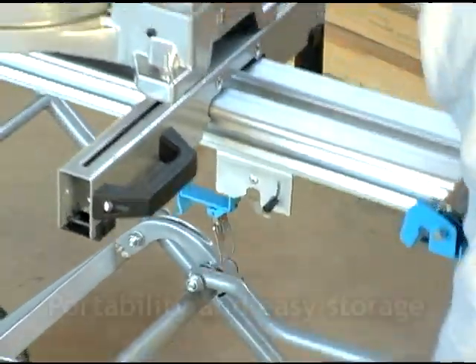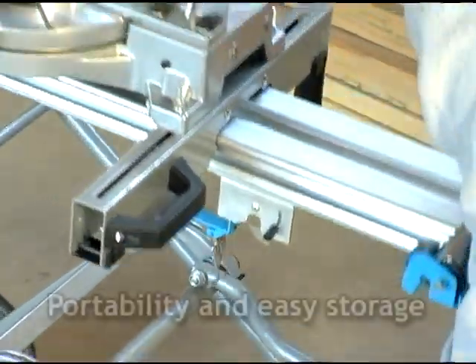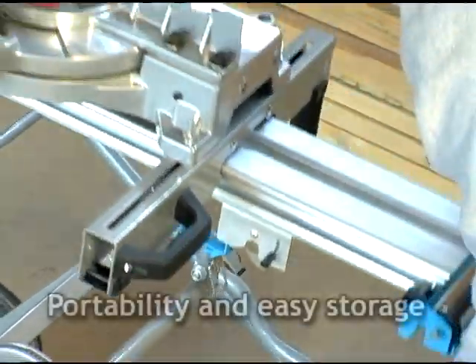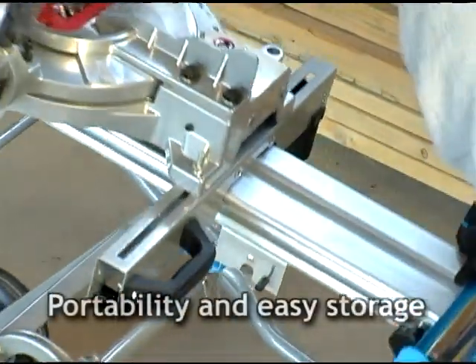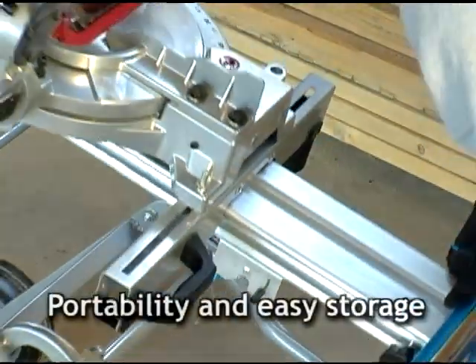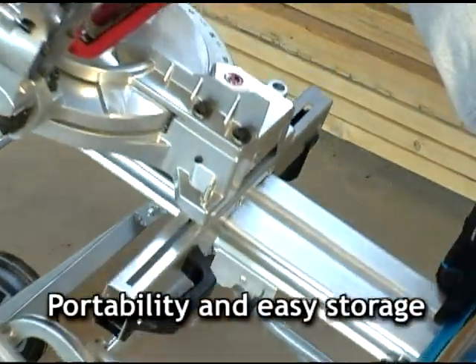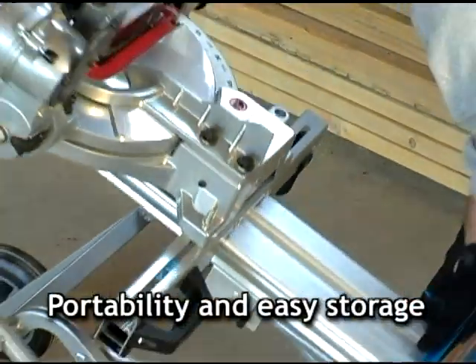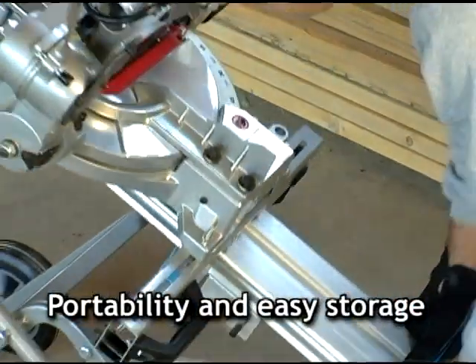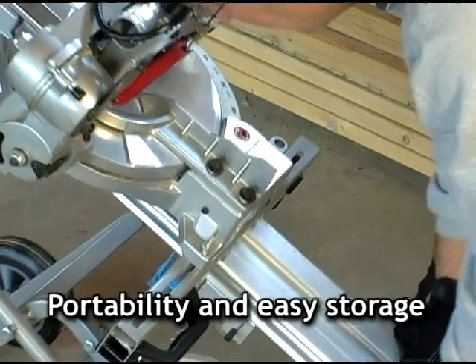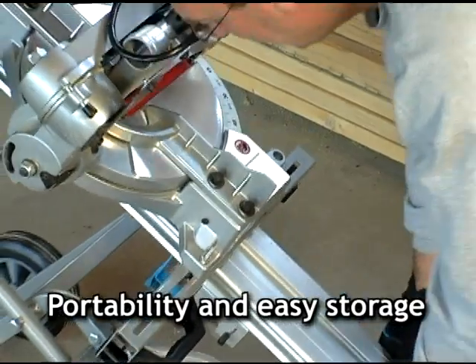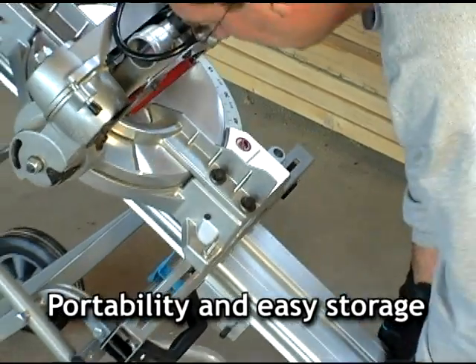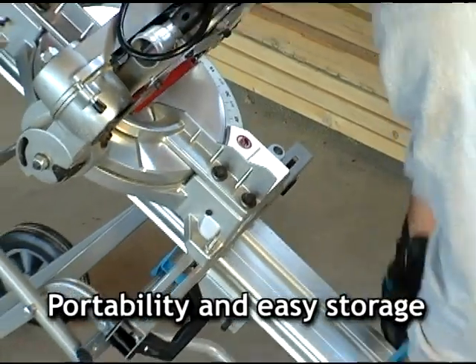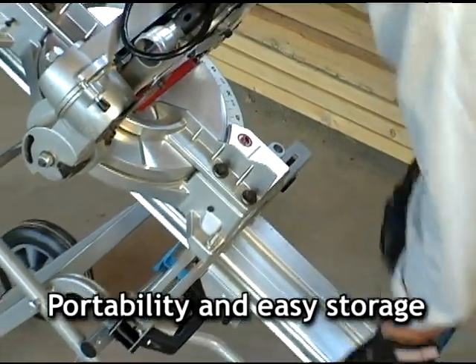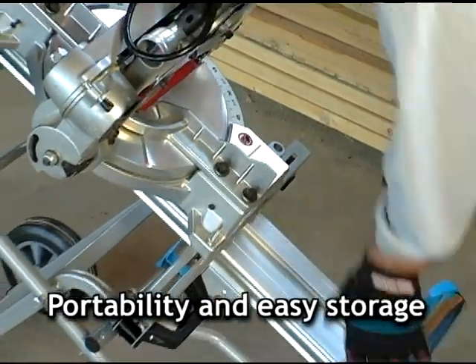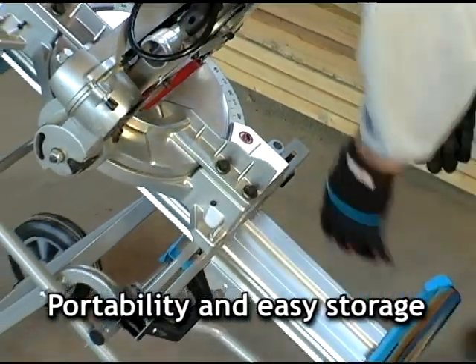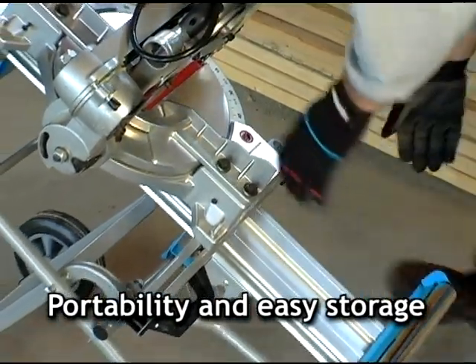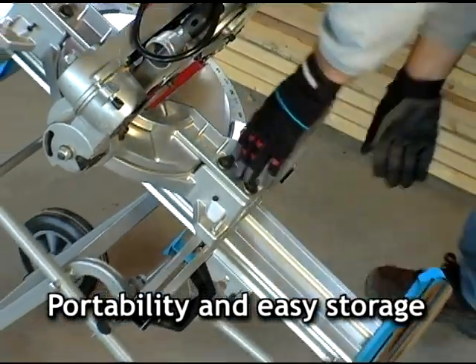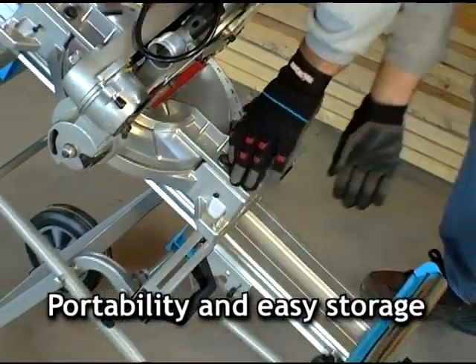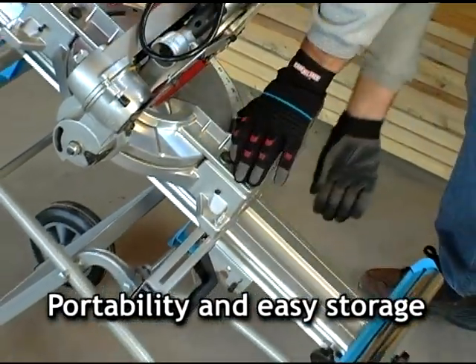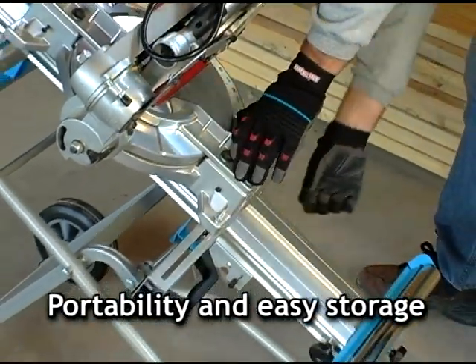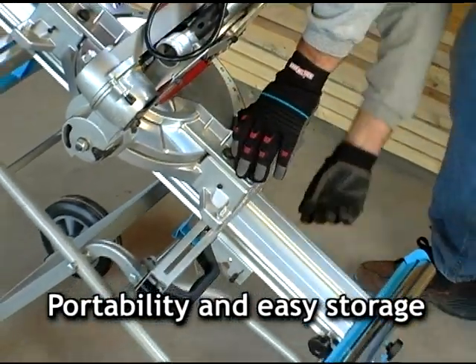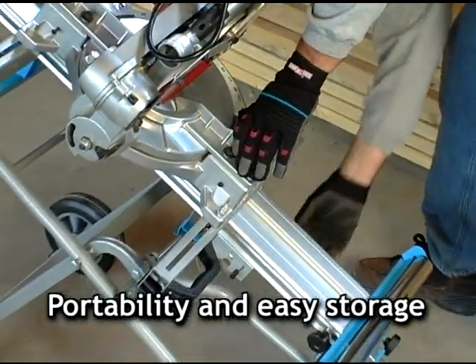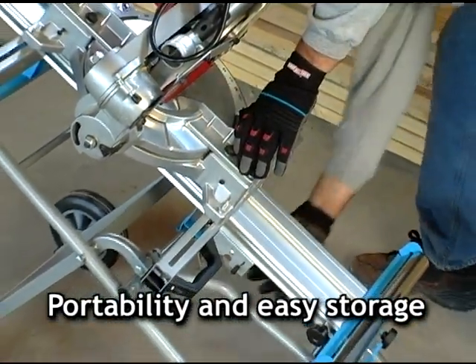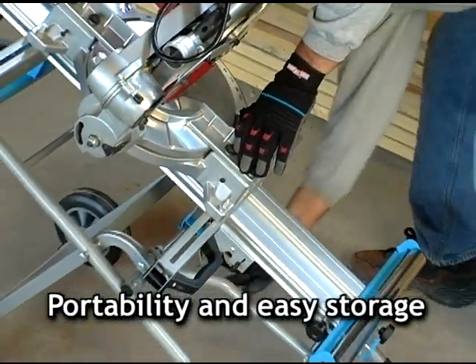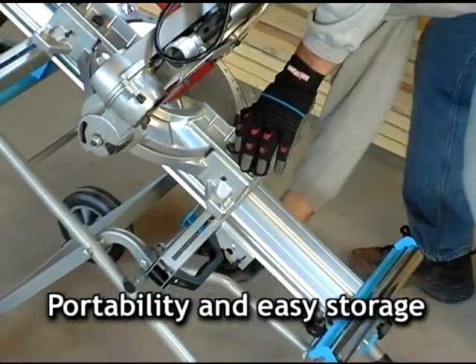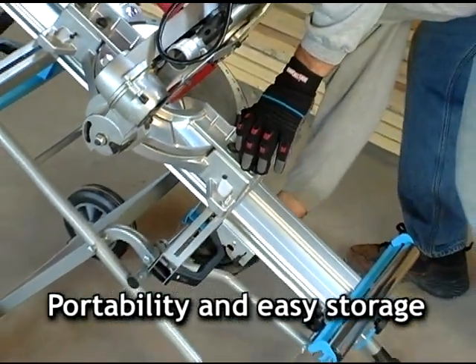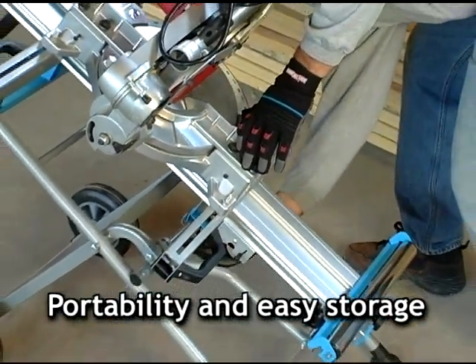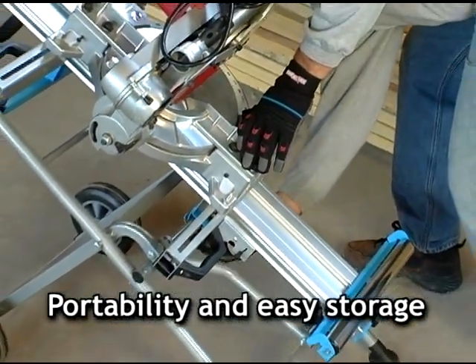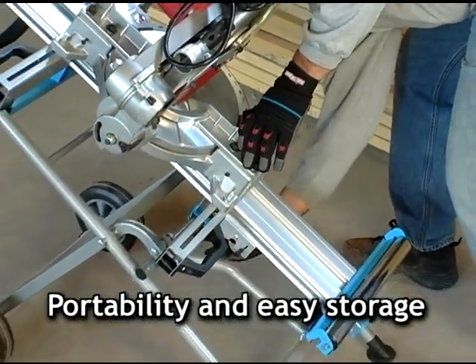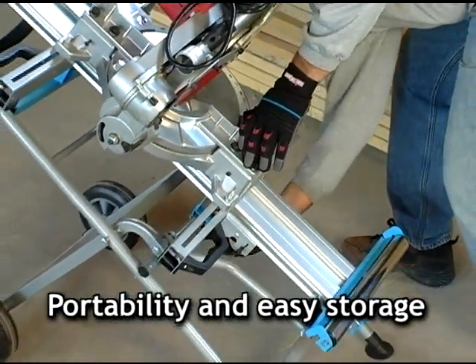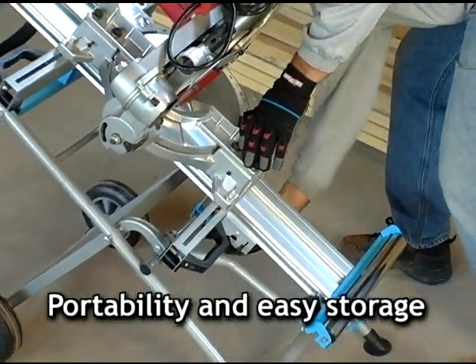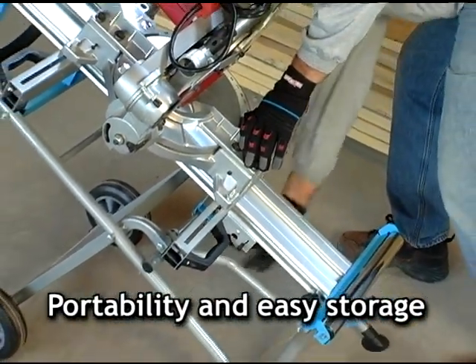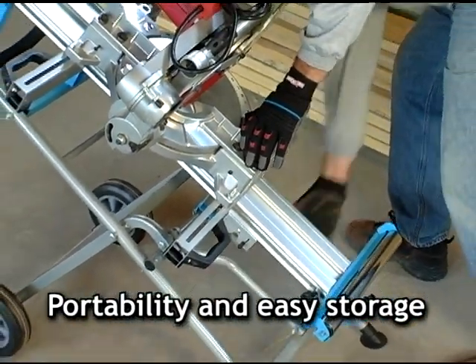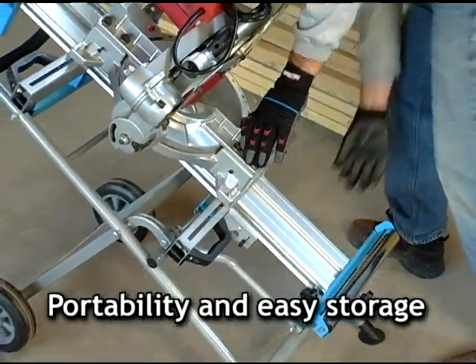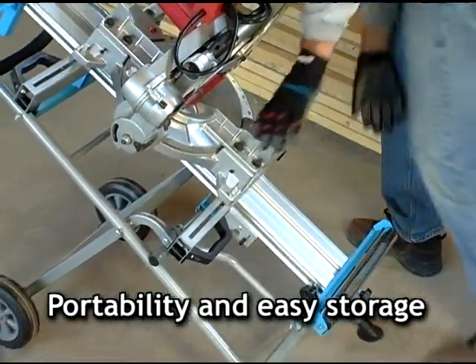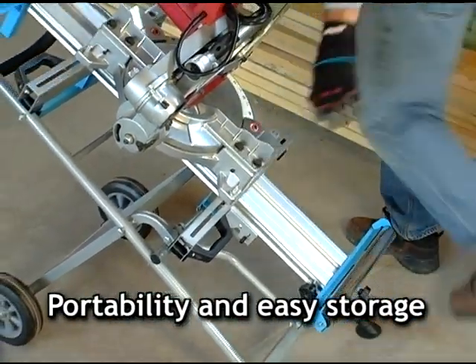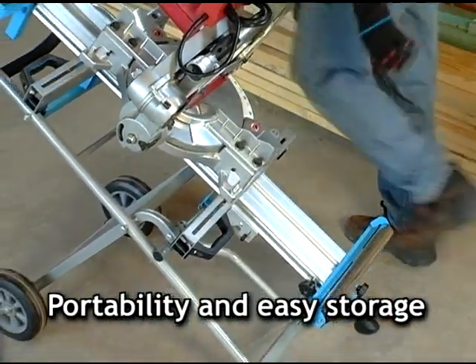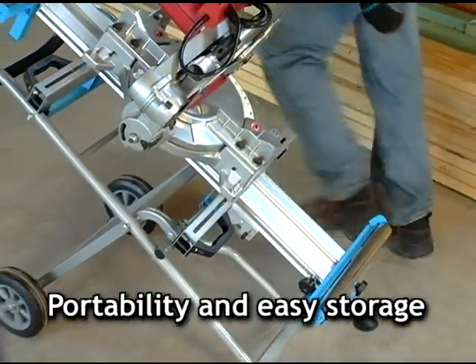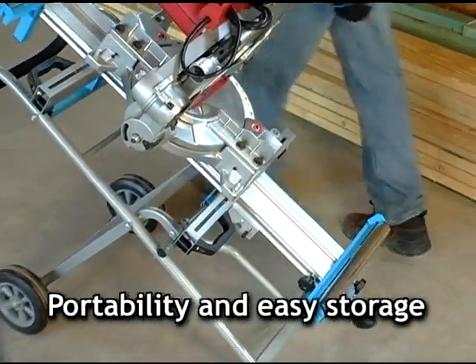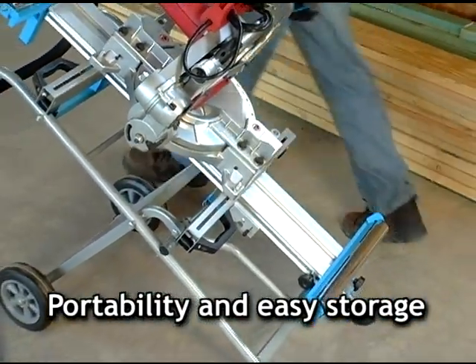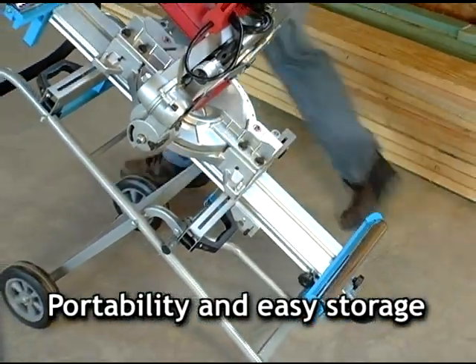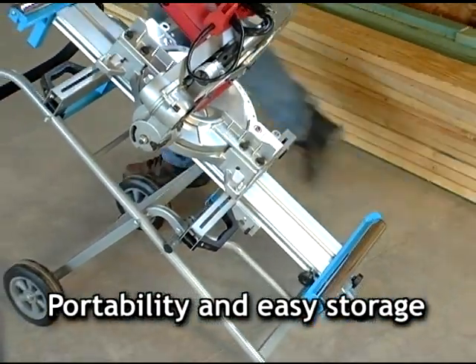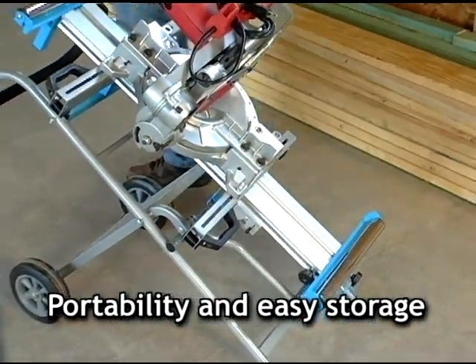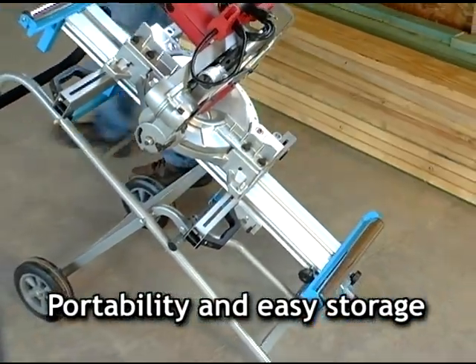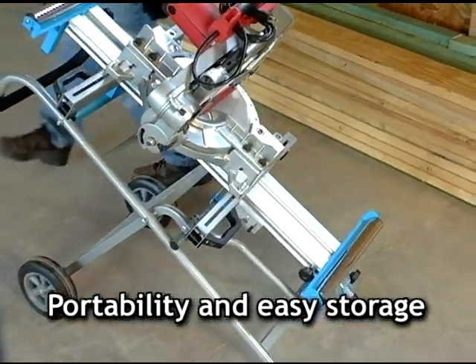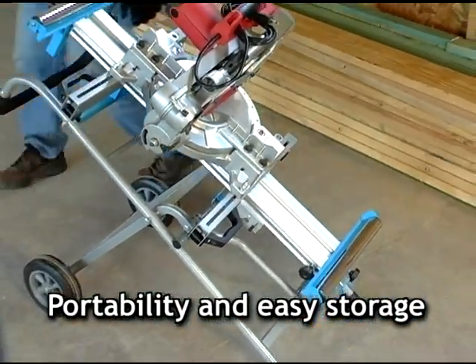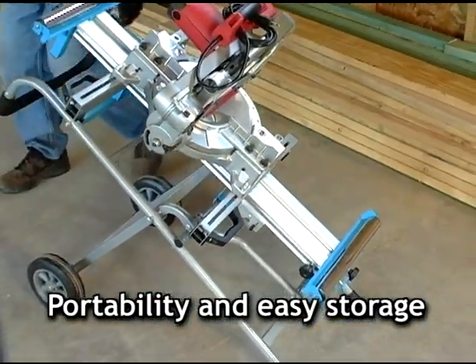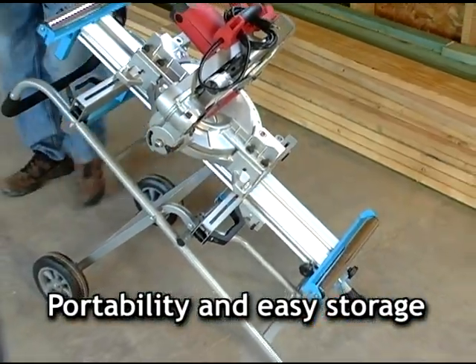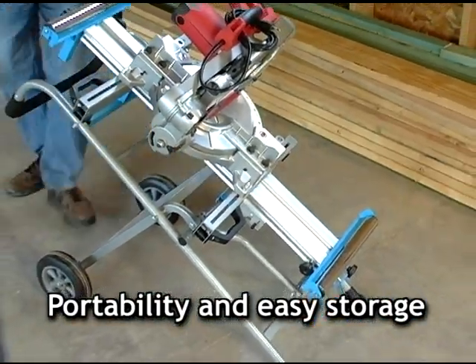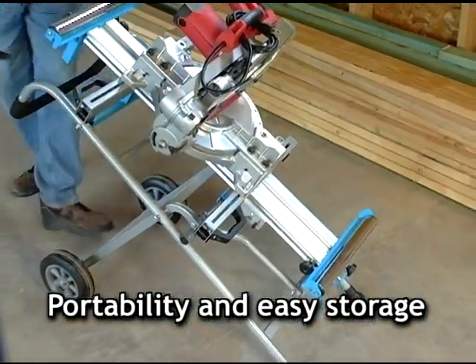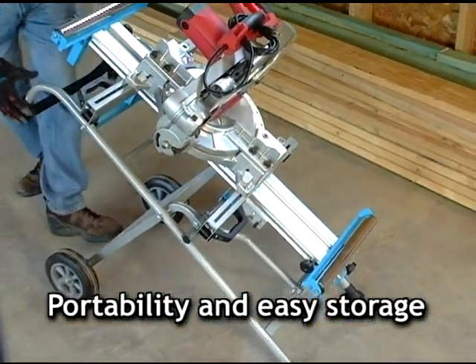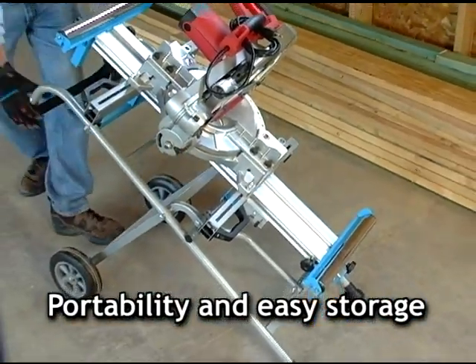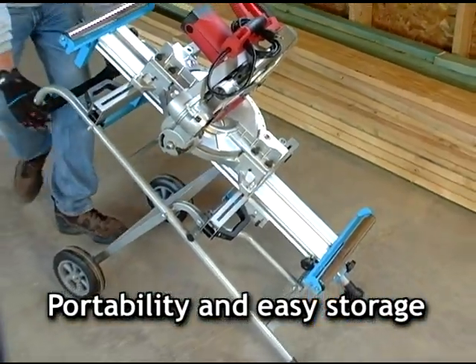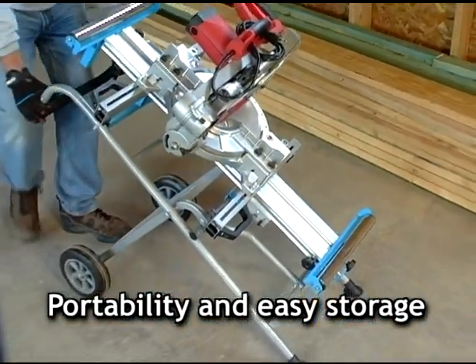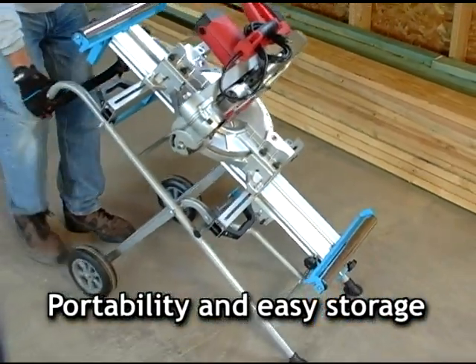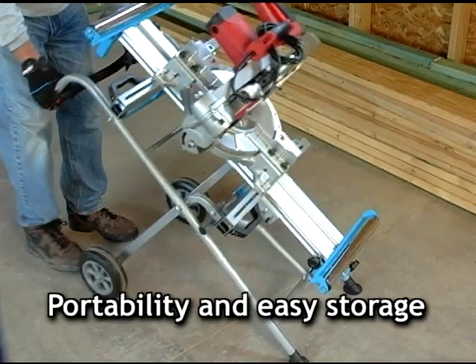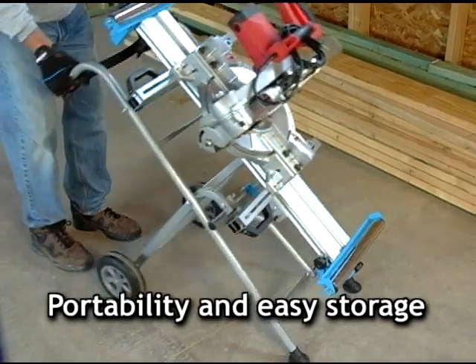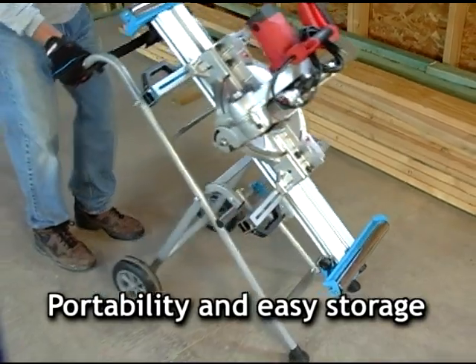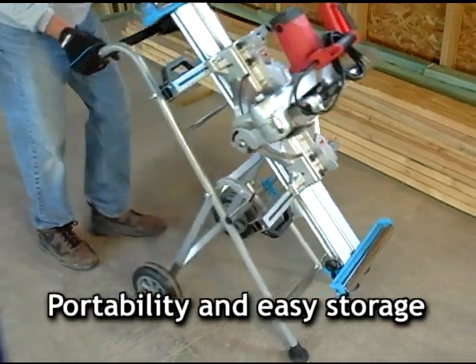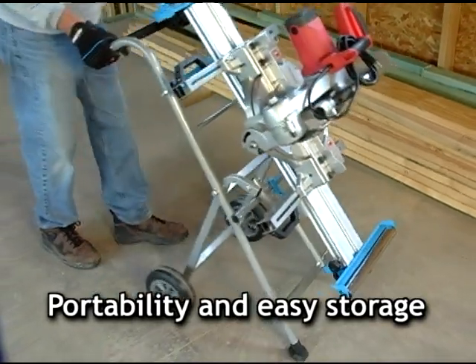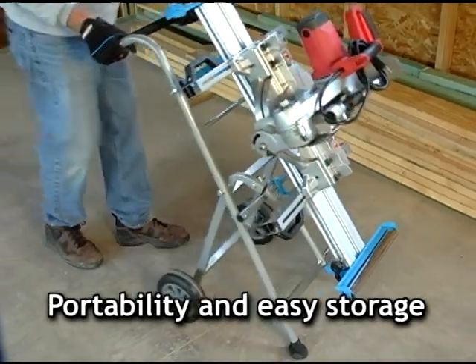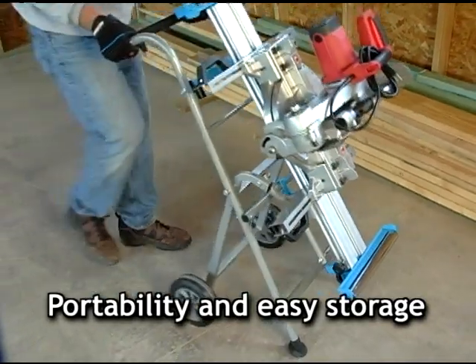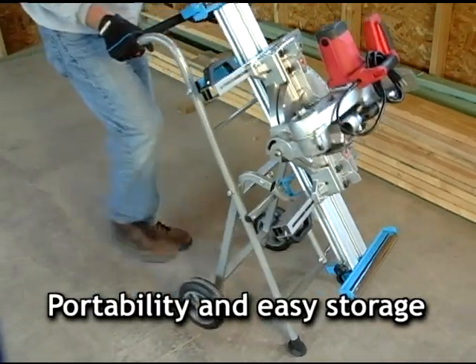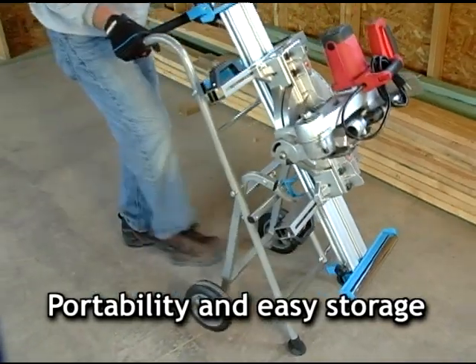The rolling miter saw stand has large wheels and a foam grip handle for portability, plus it folds flat for easy storage.